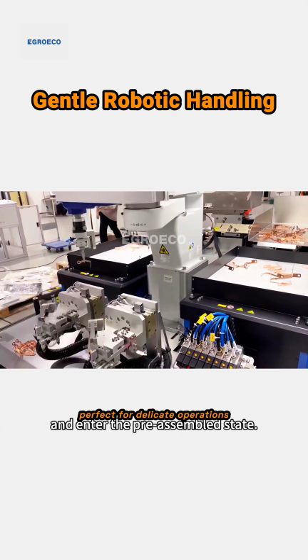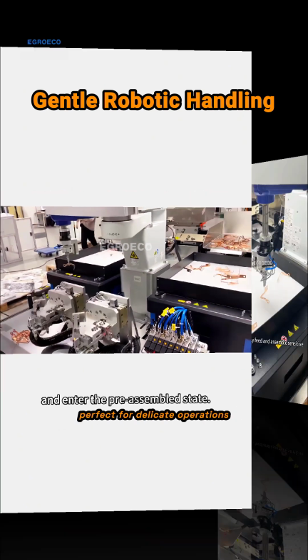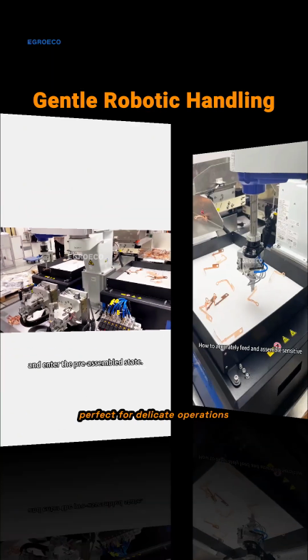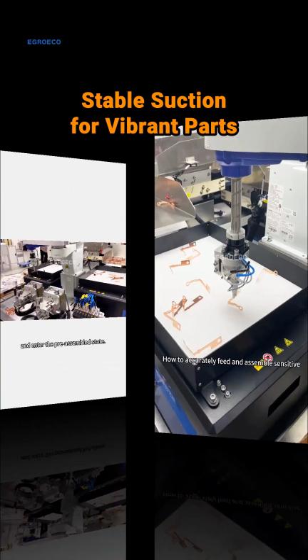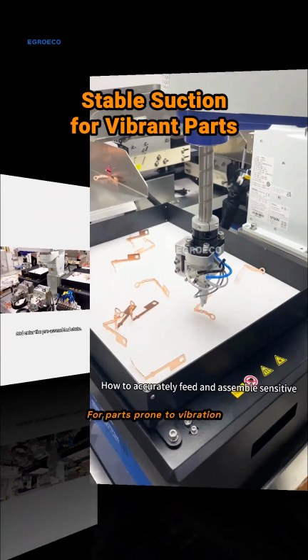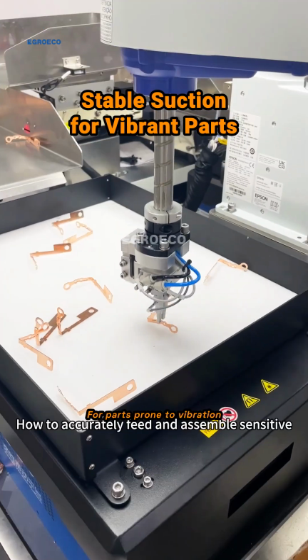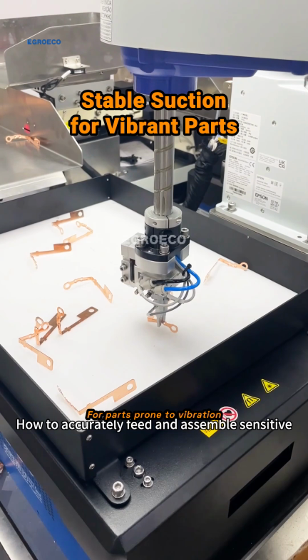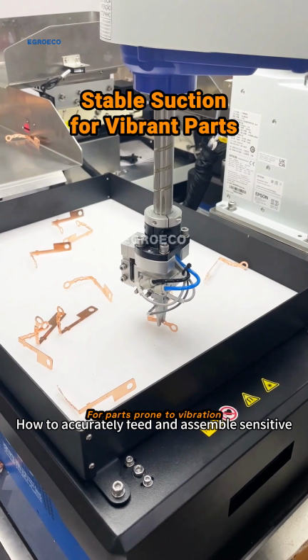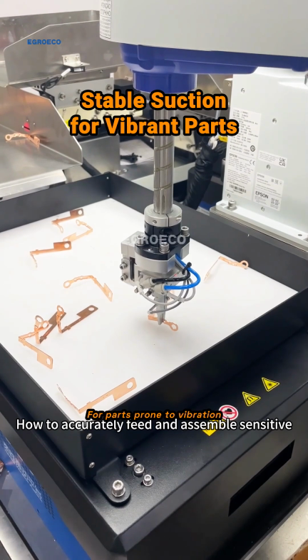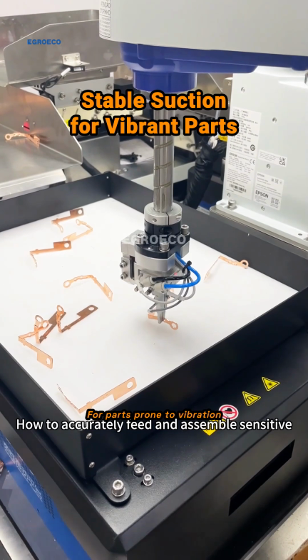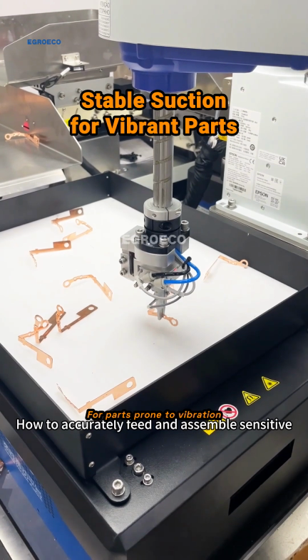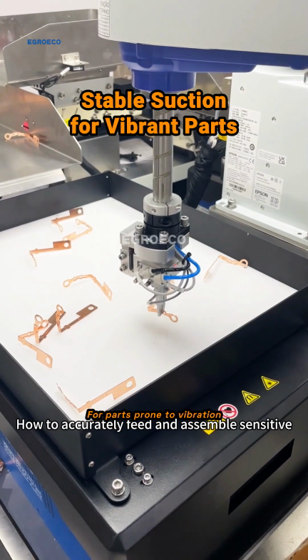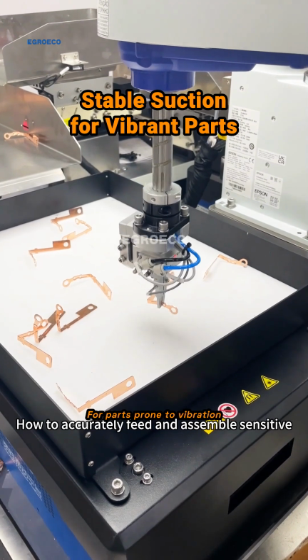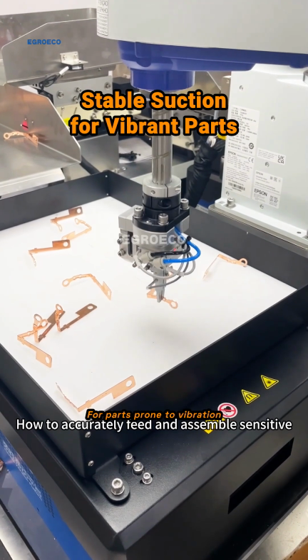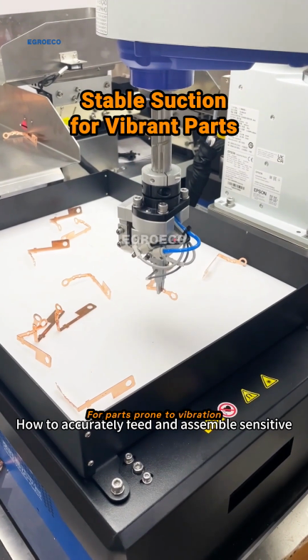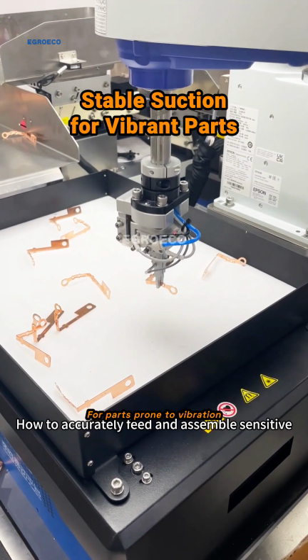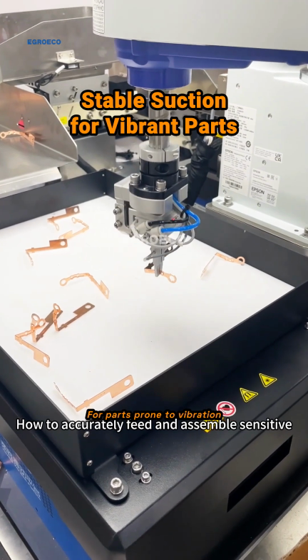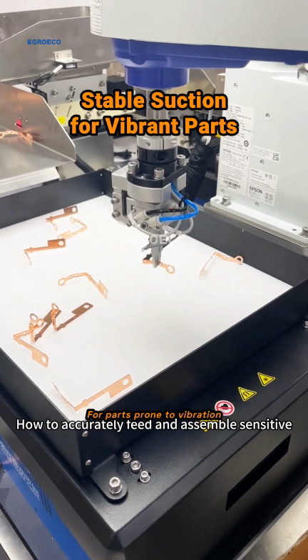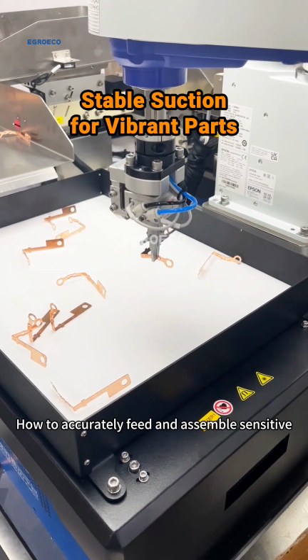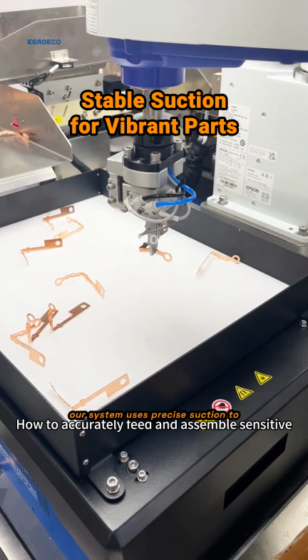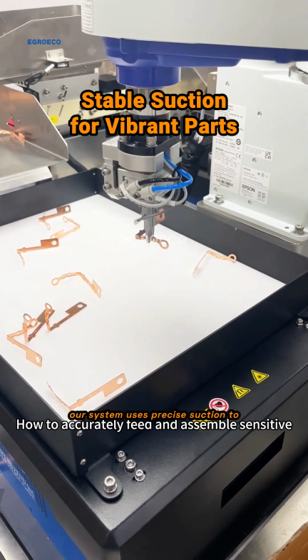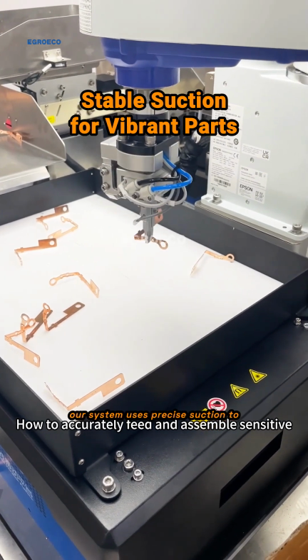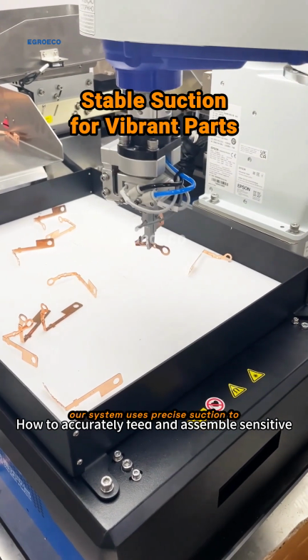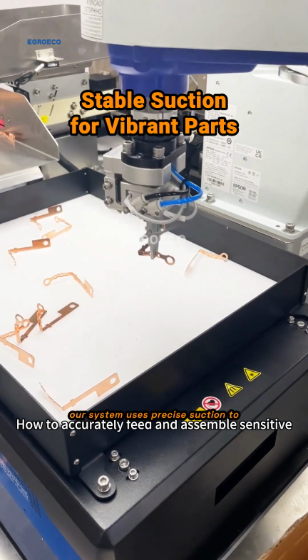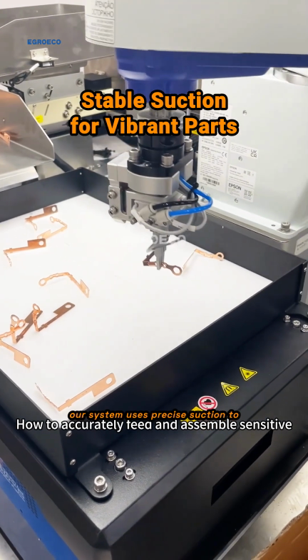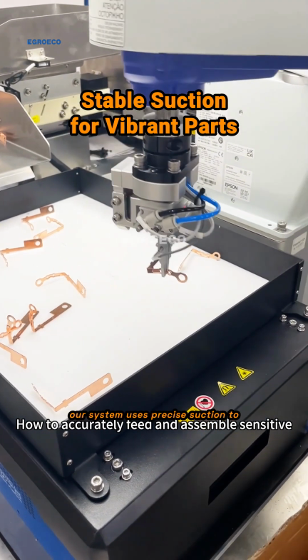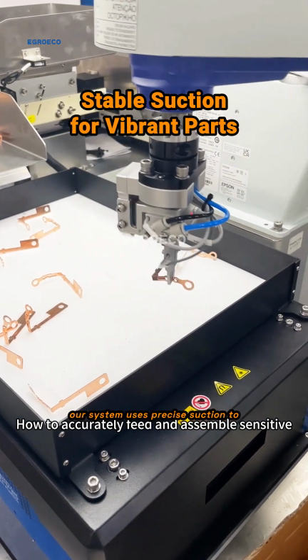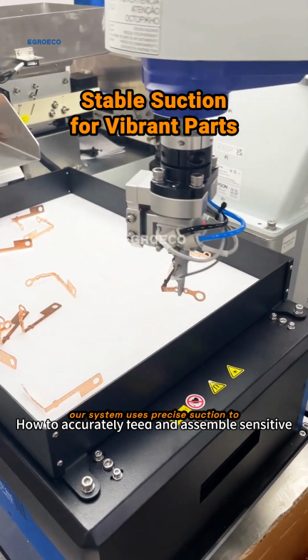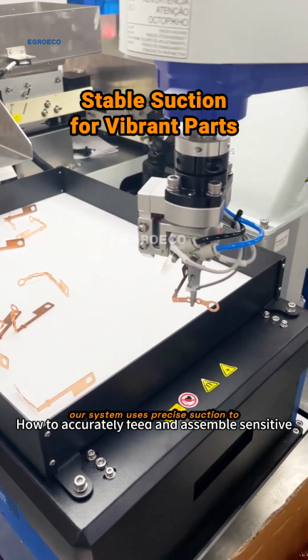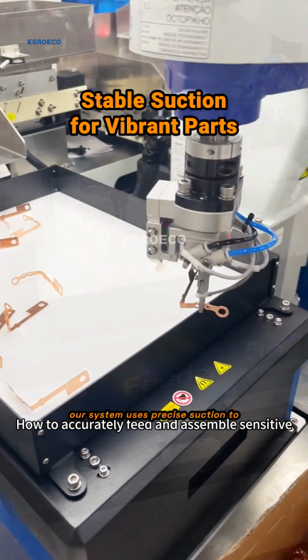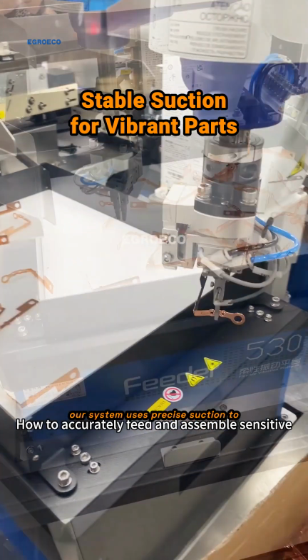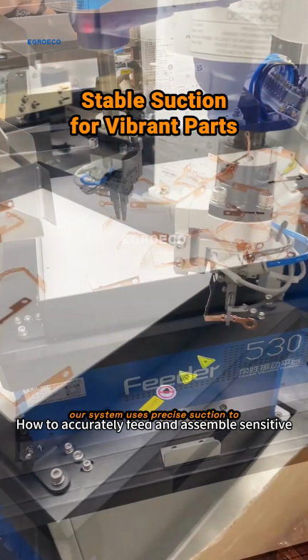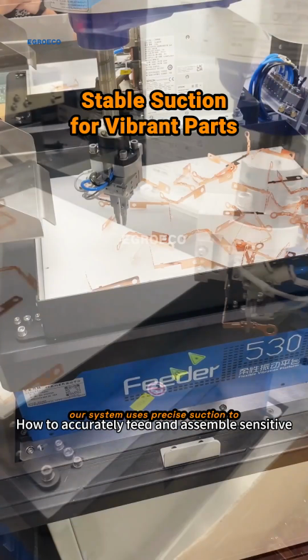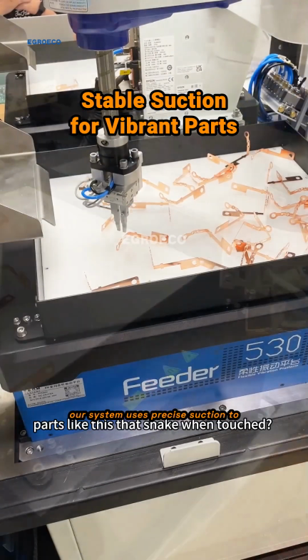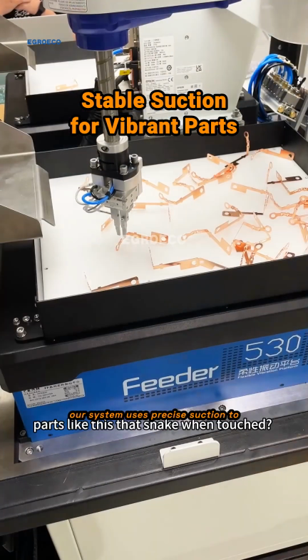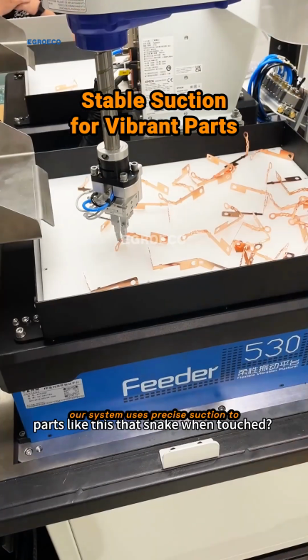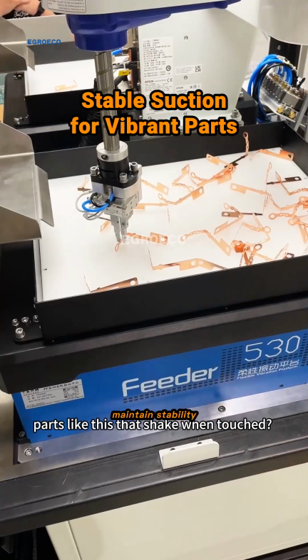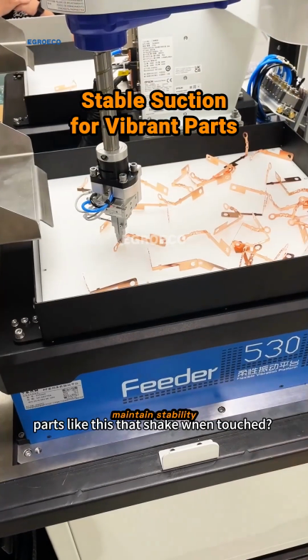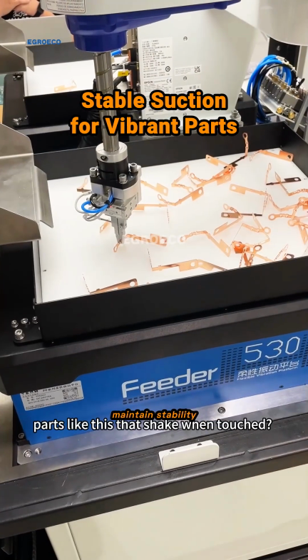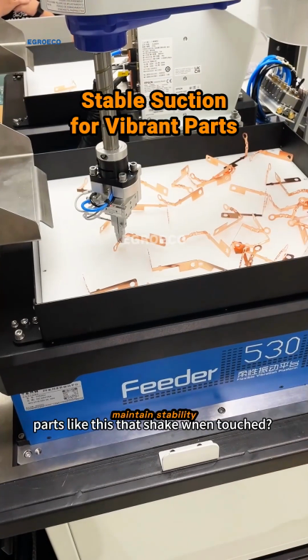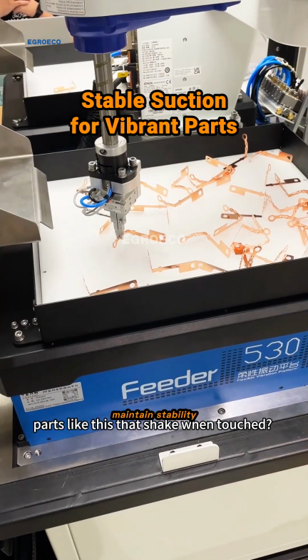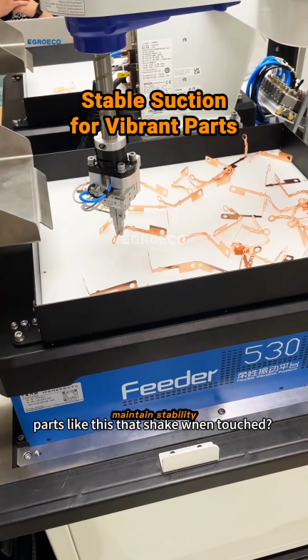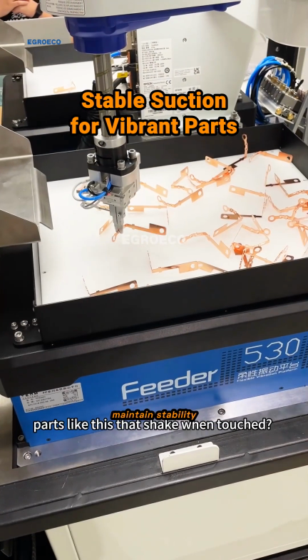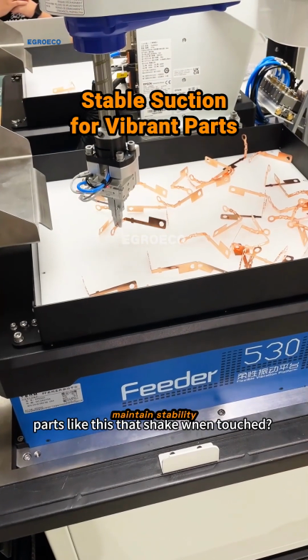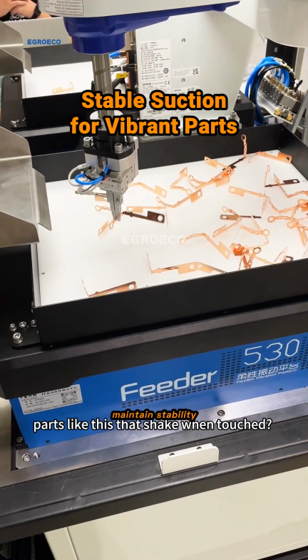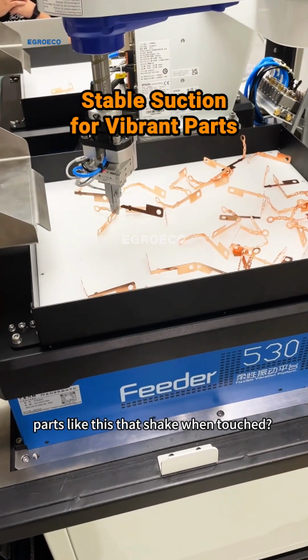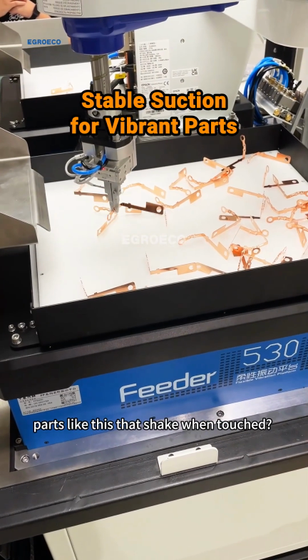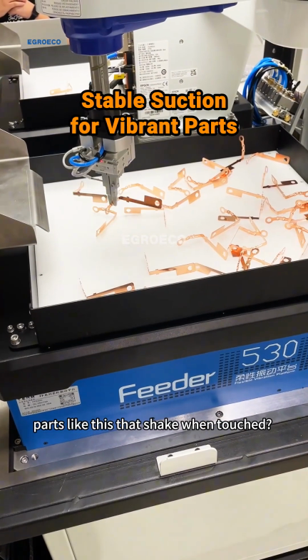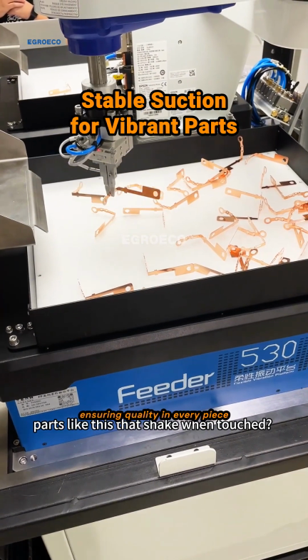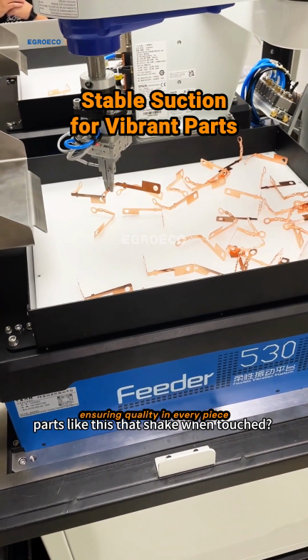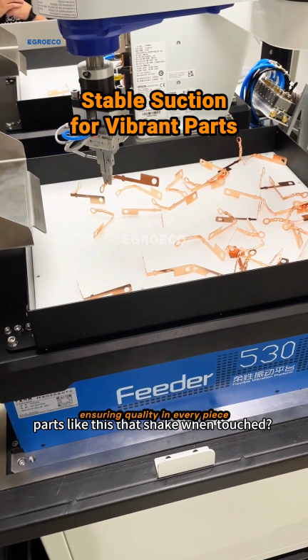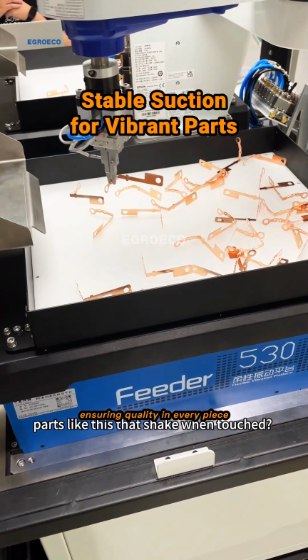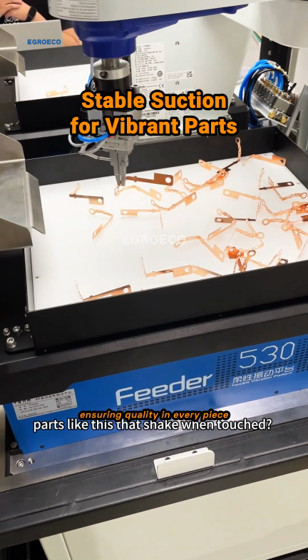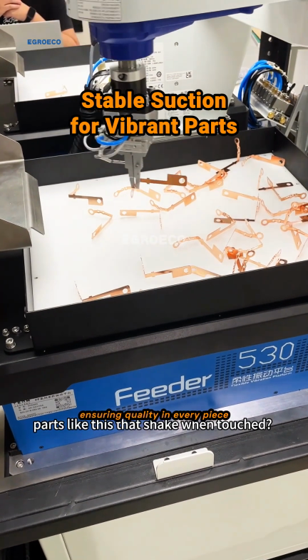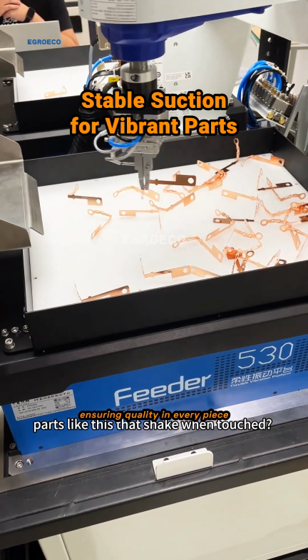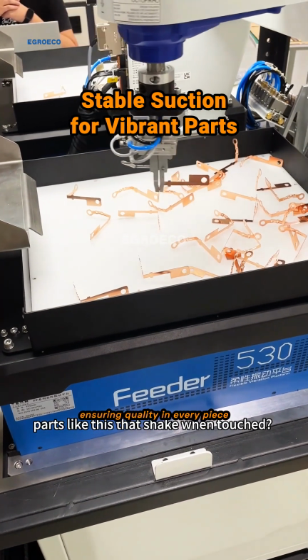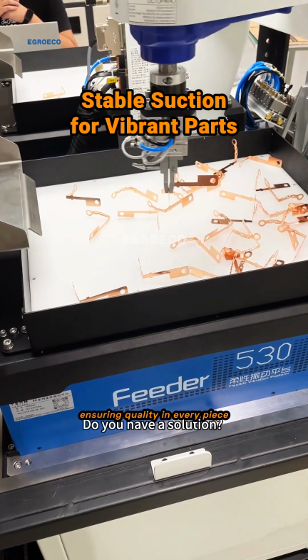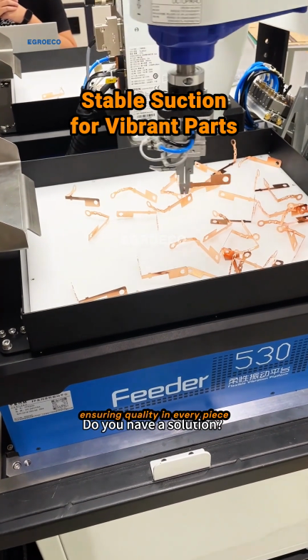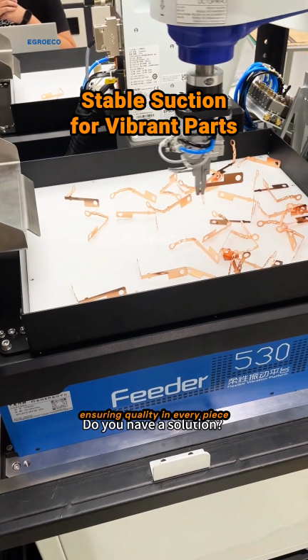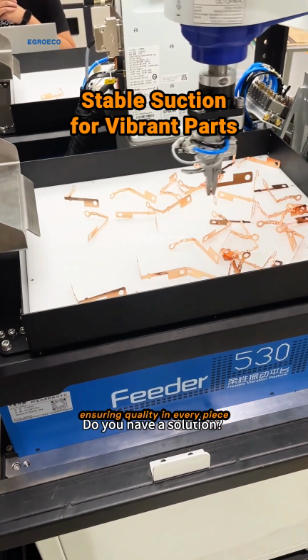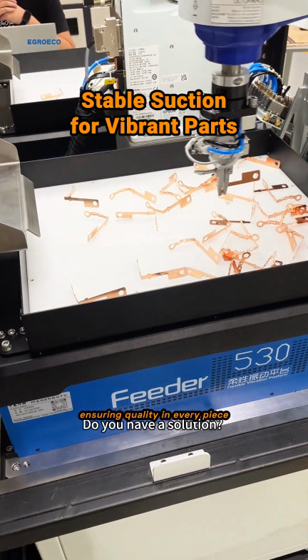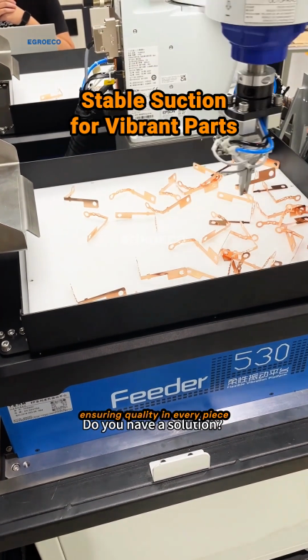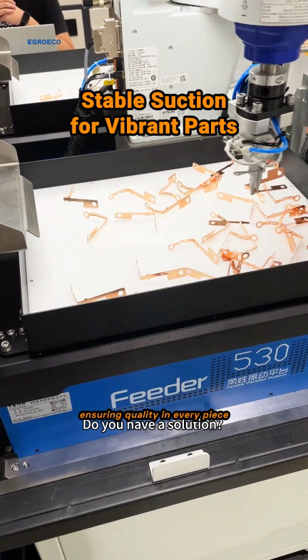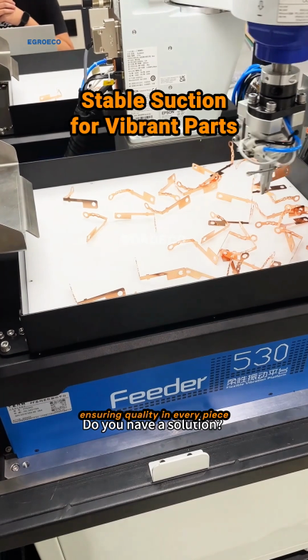For parts prone to vibration, our system uses precise suction to maintain stability, ensuring quality in every piece.